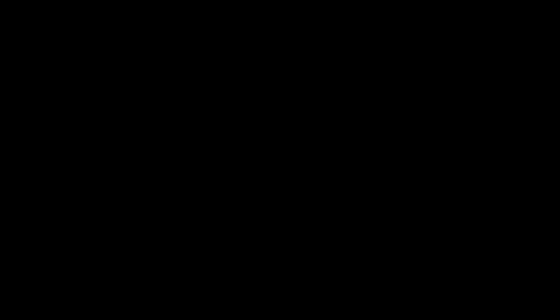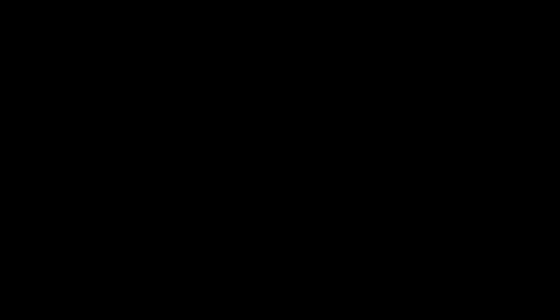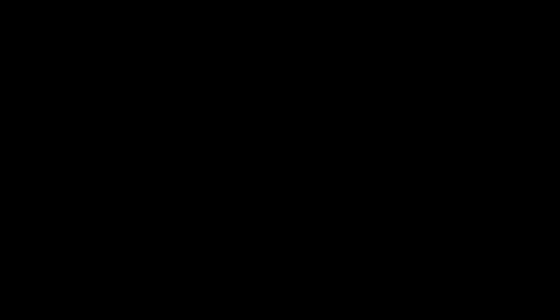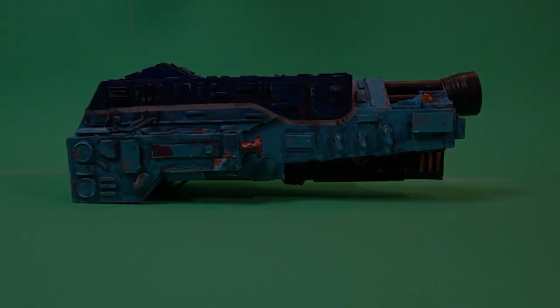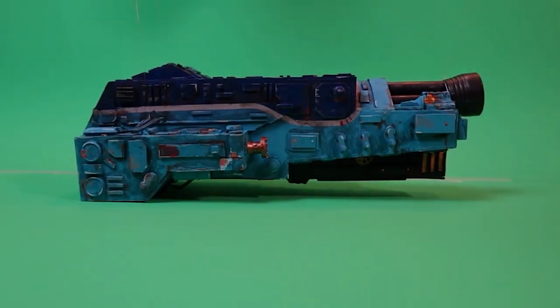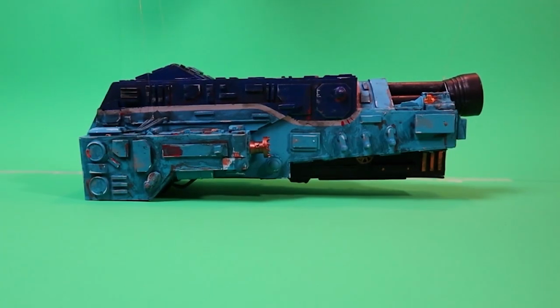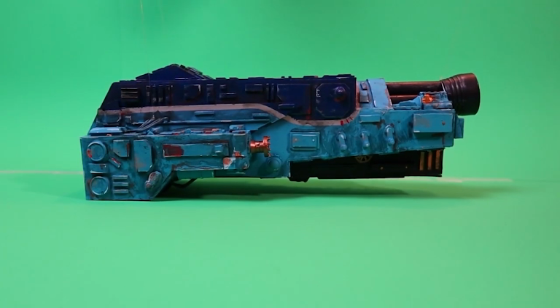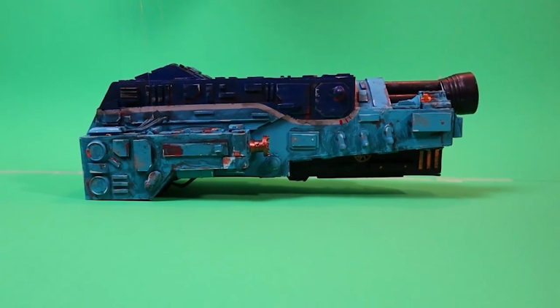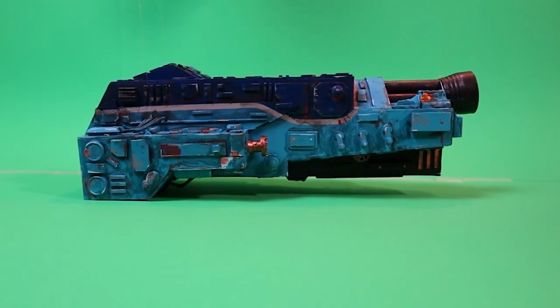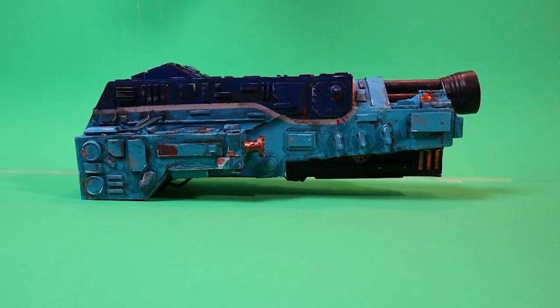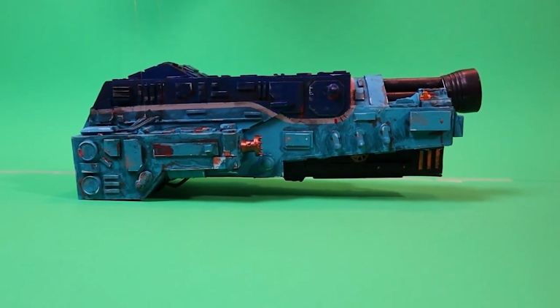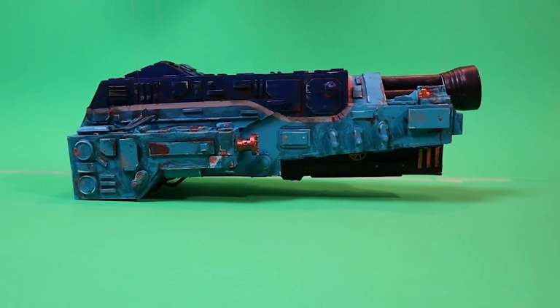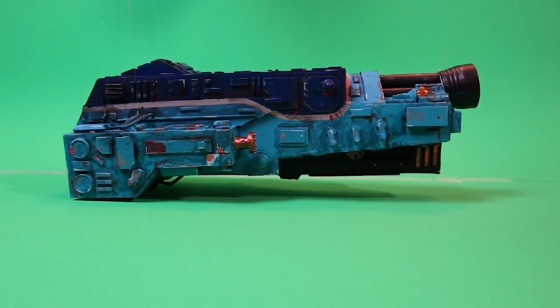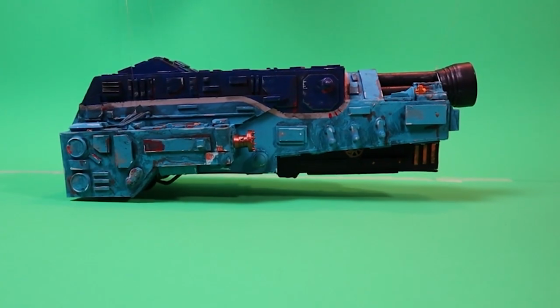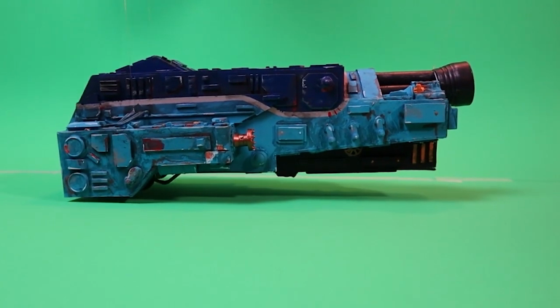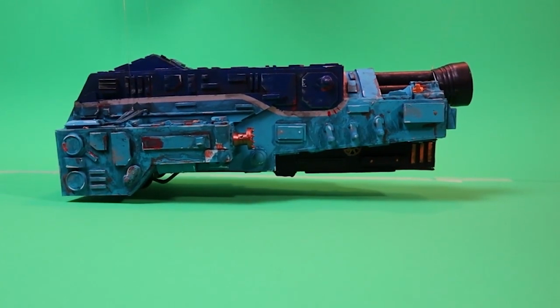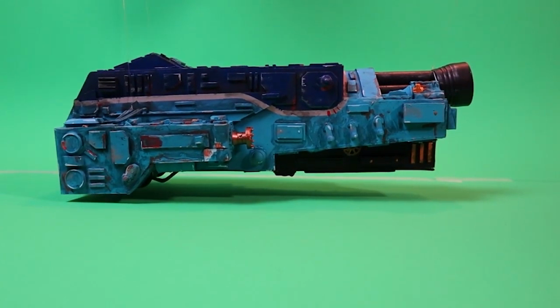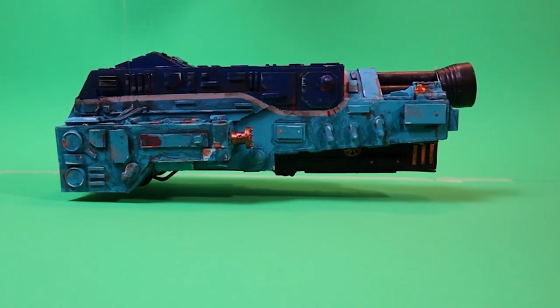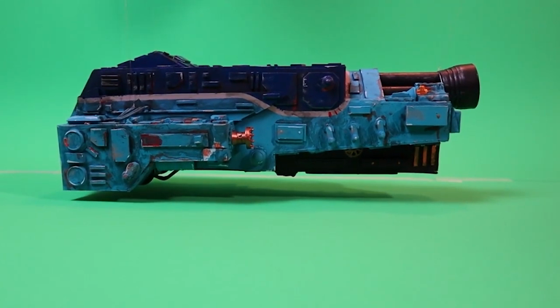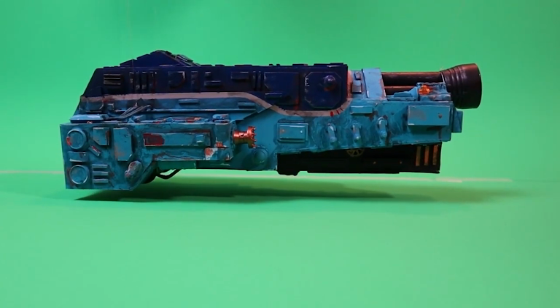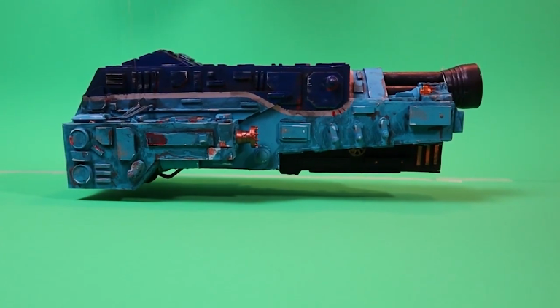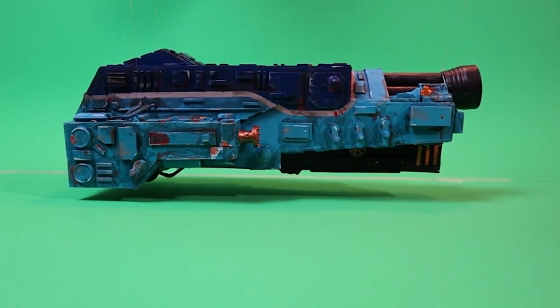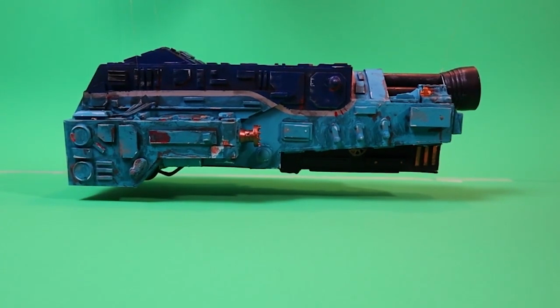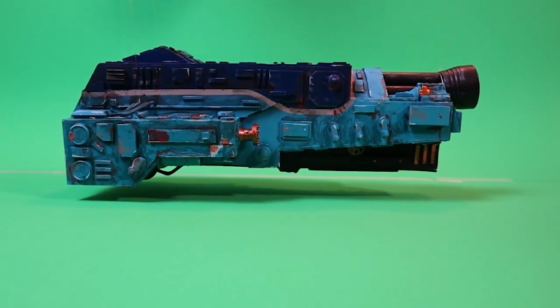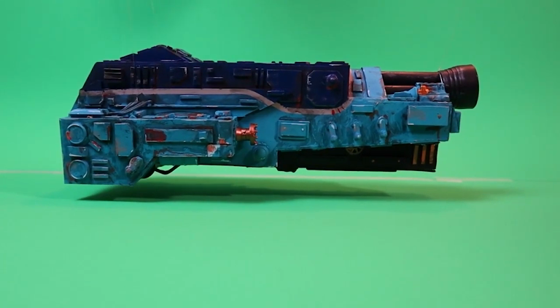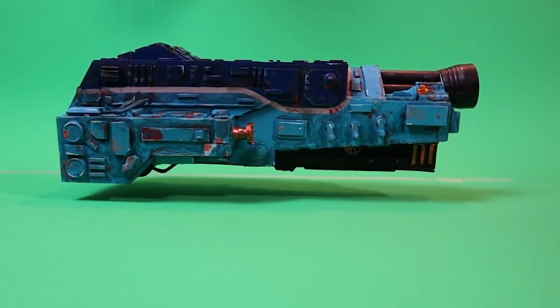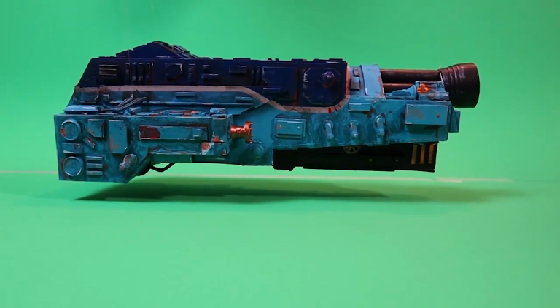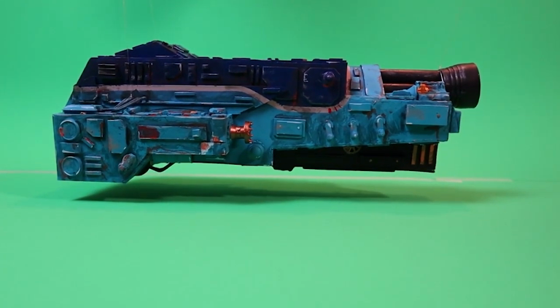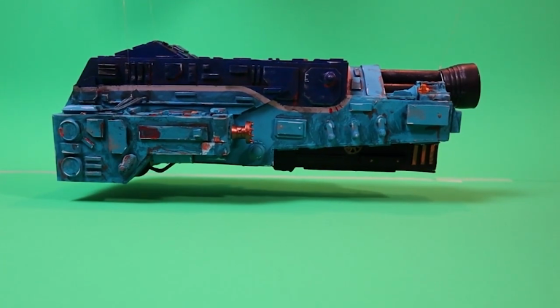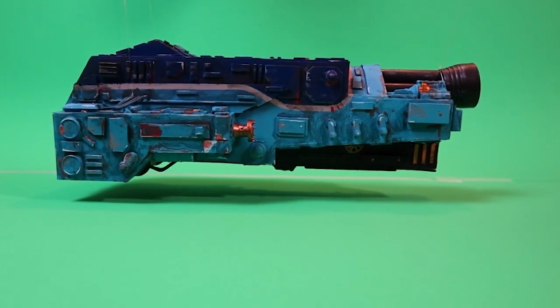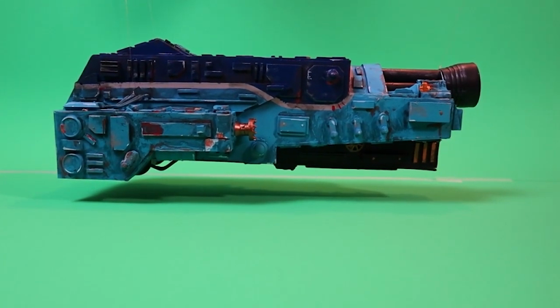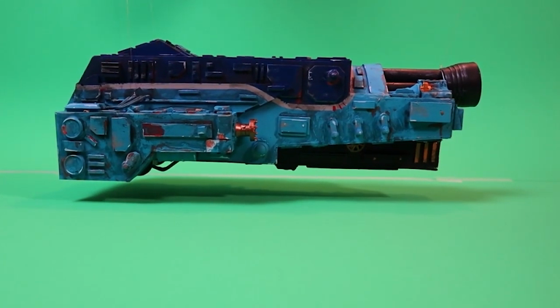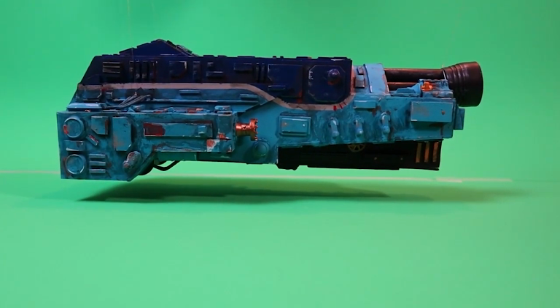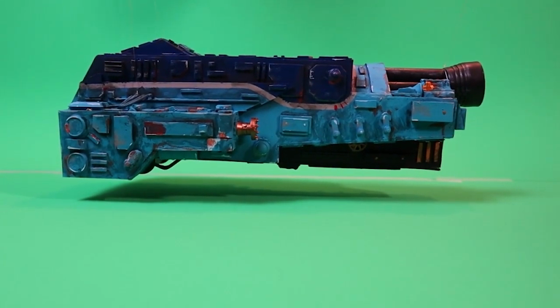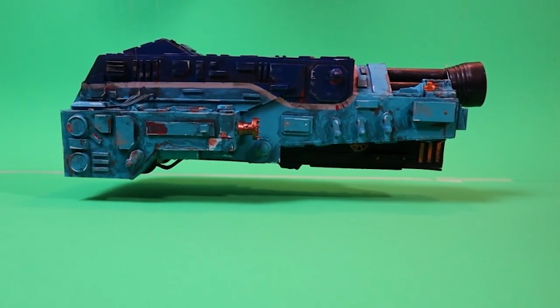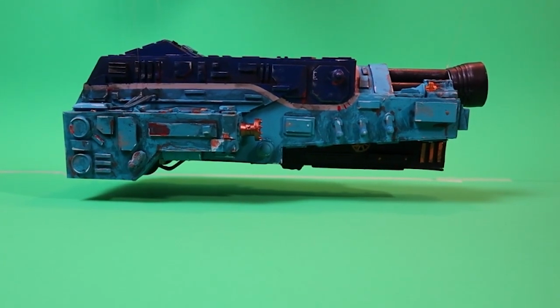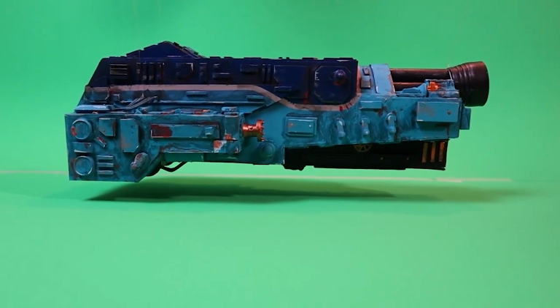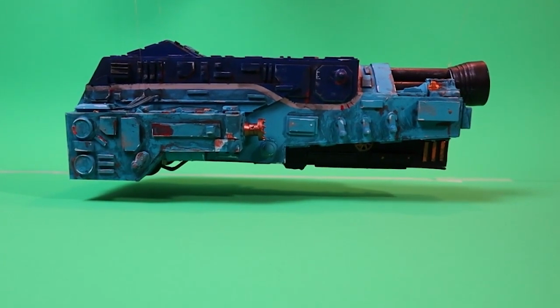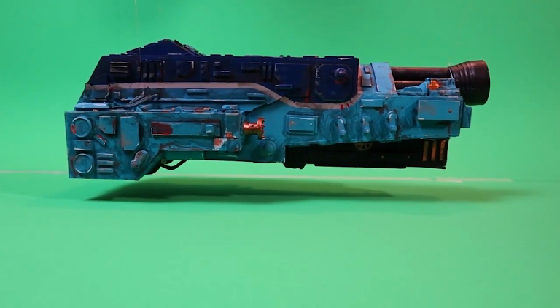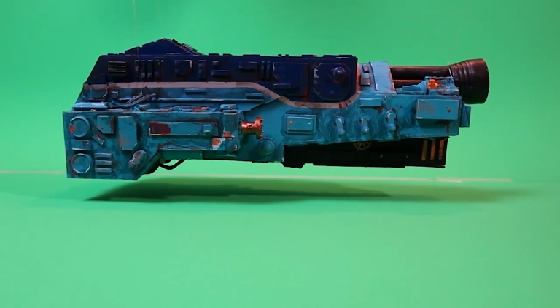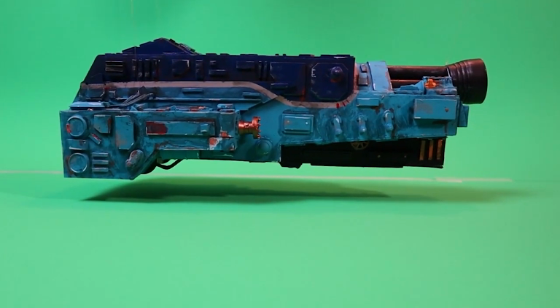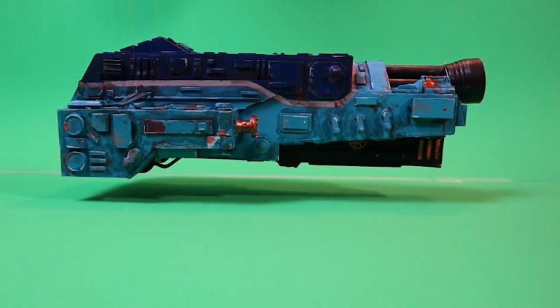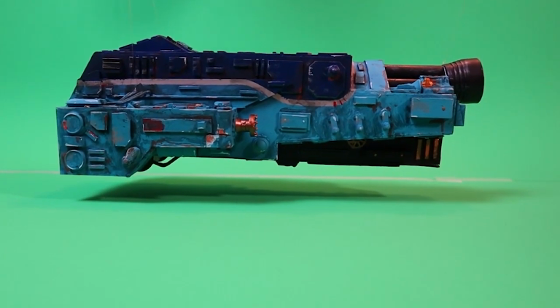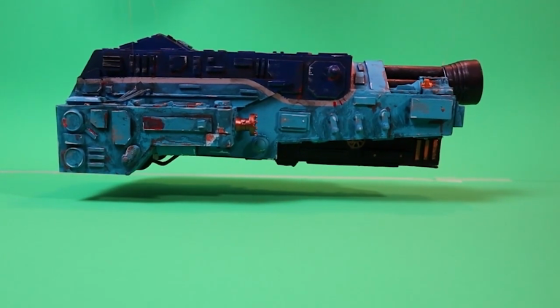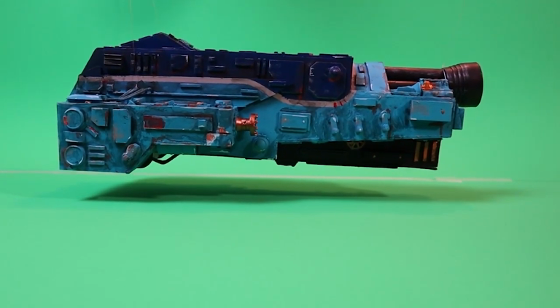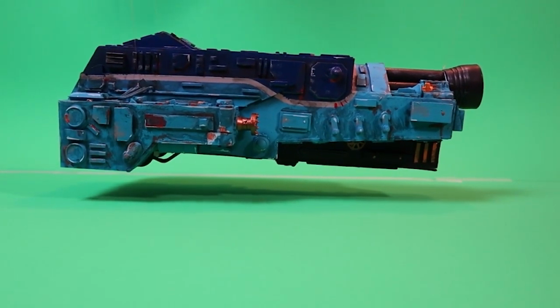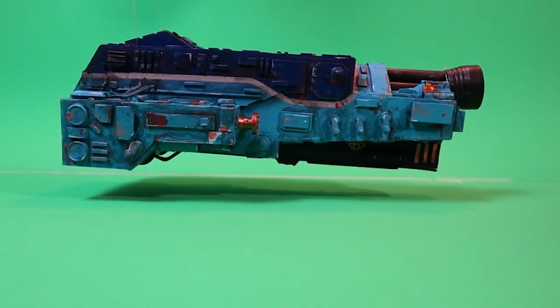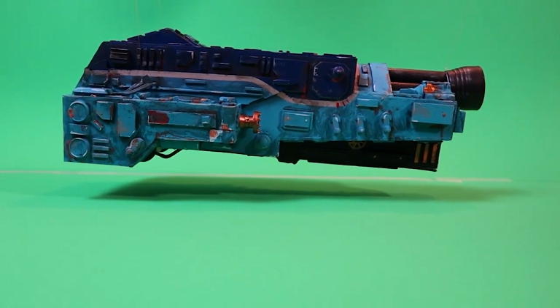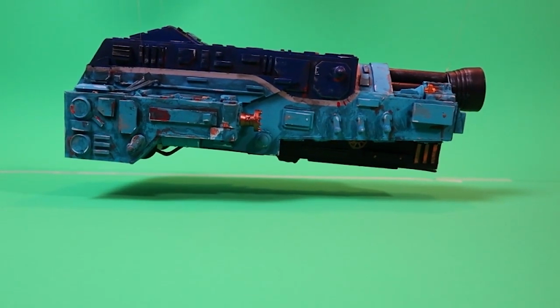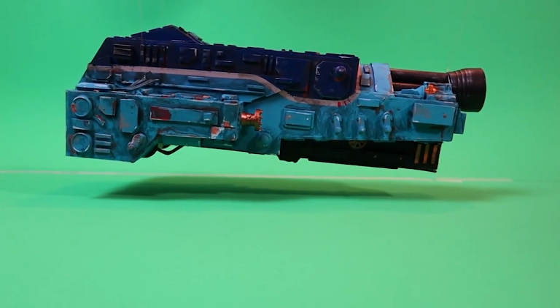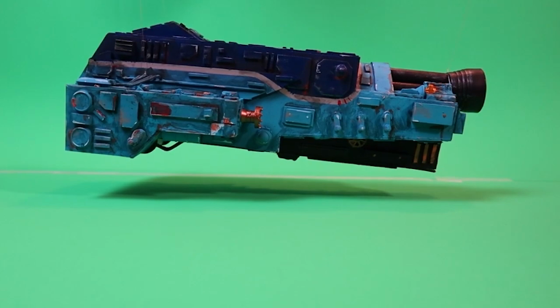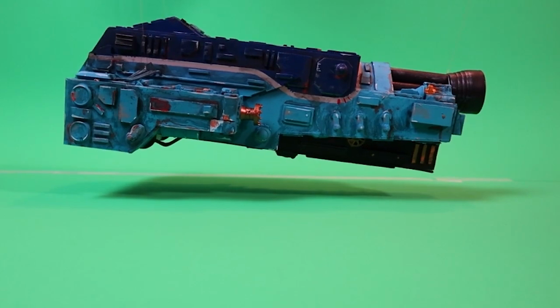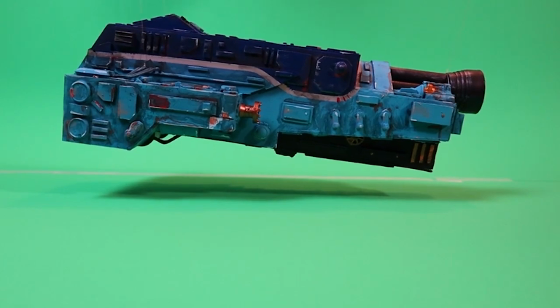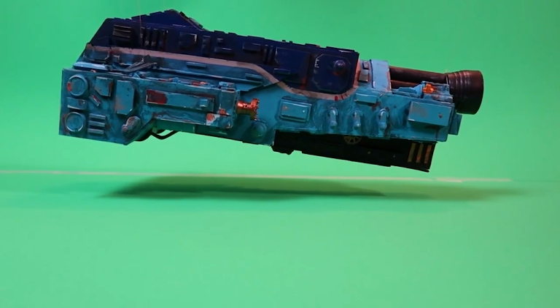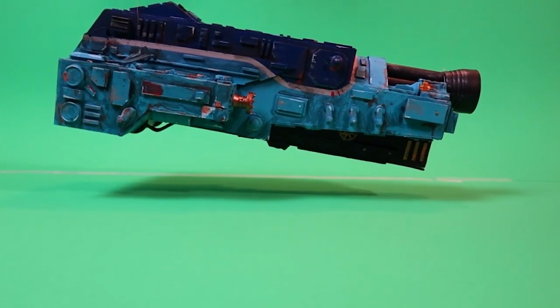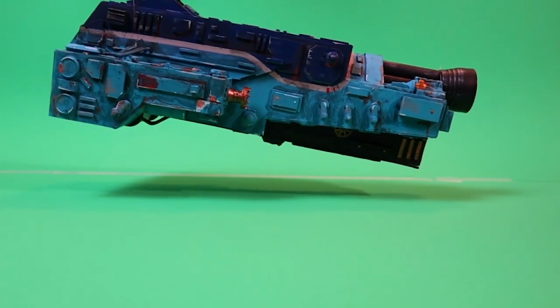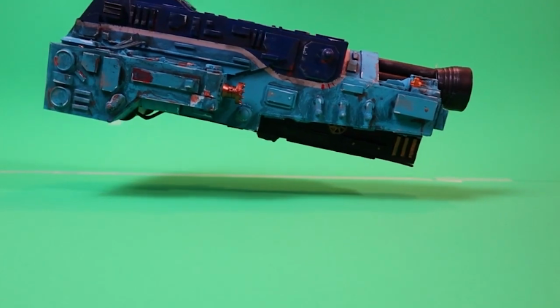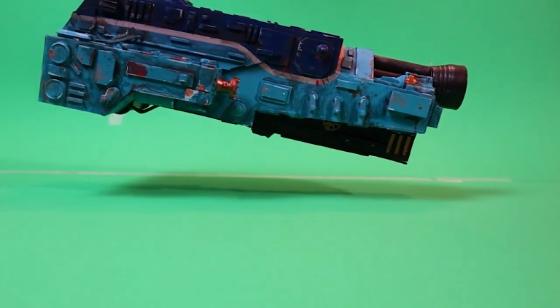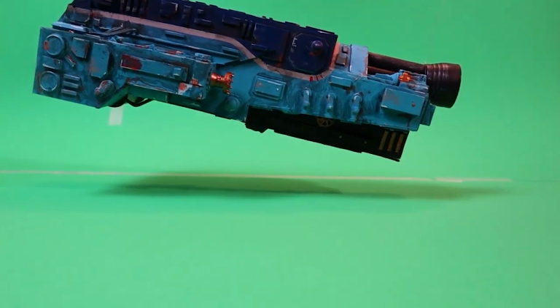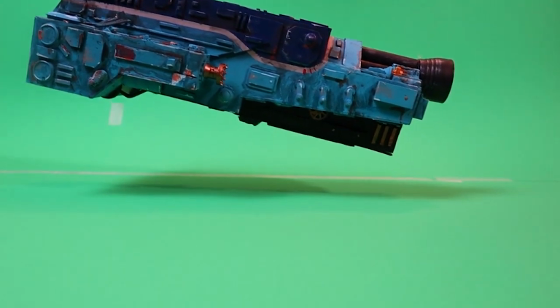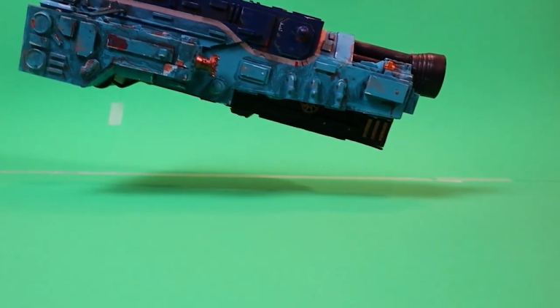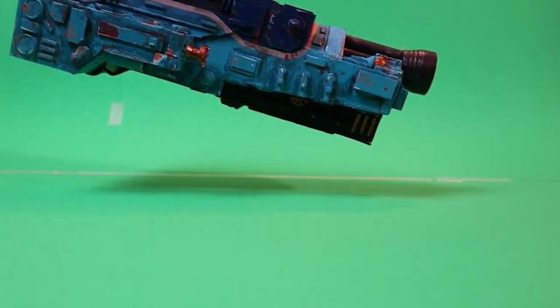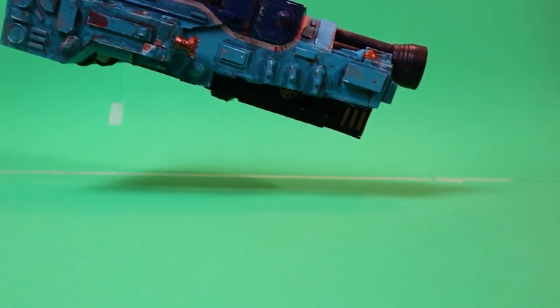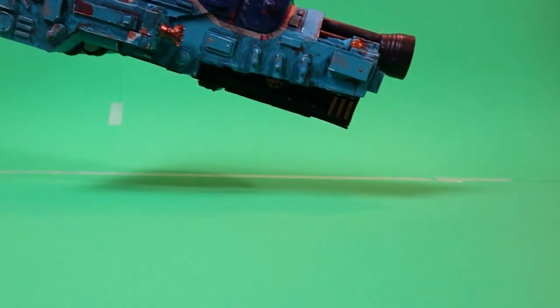Hey everyone, it's Dave from Curtis Crafts and today I am finishing up the paintwork on a custom miniature for a sci-fi project.